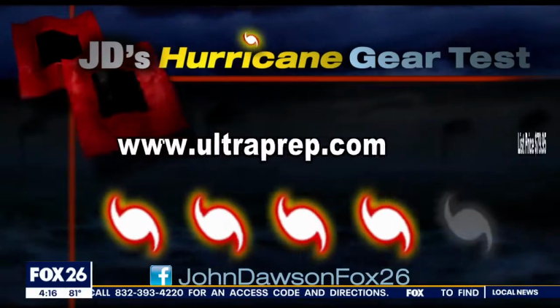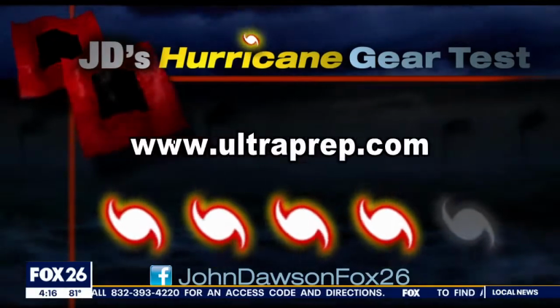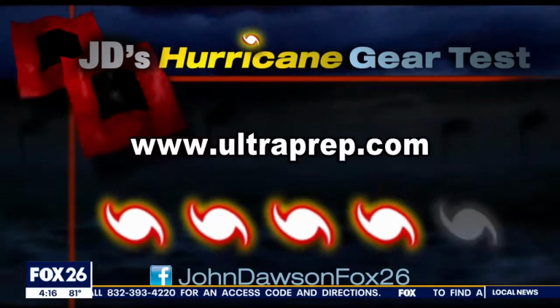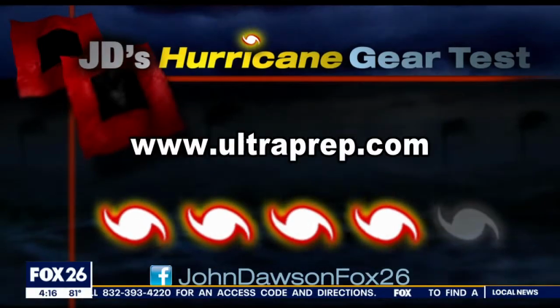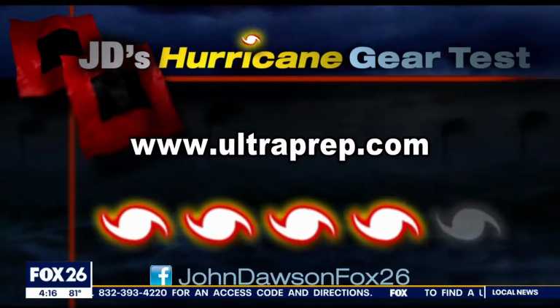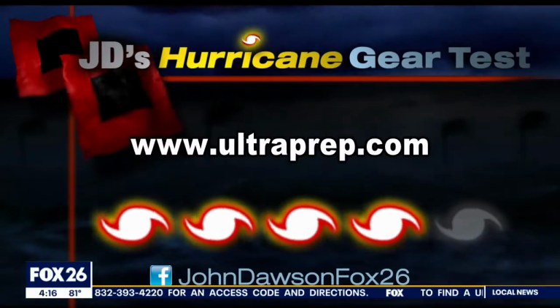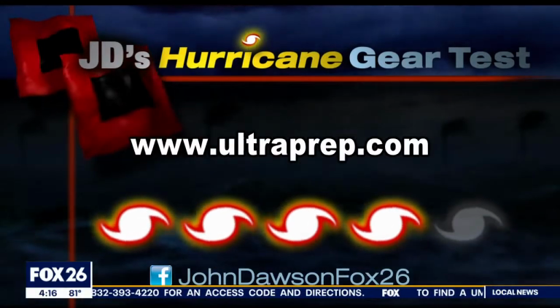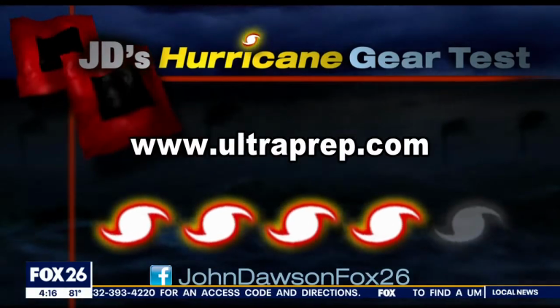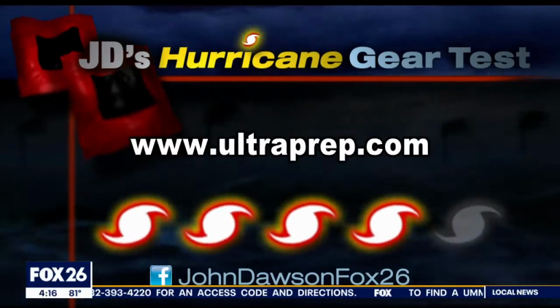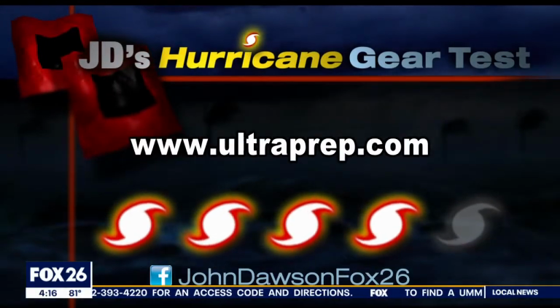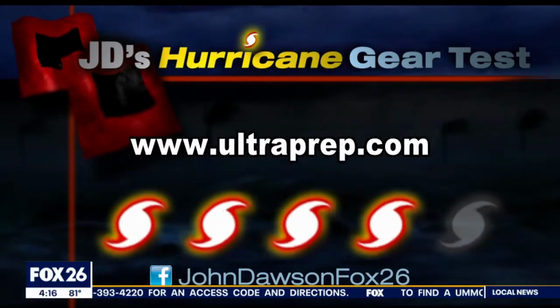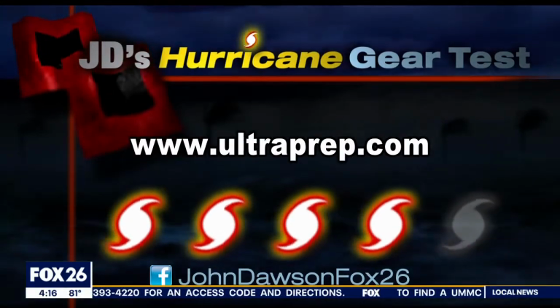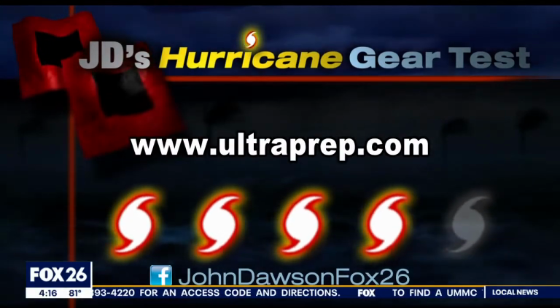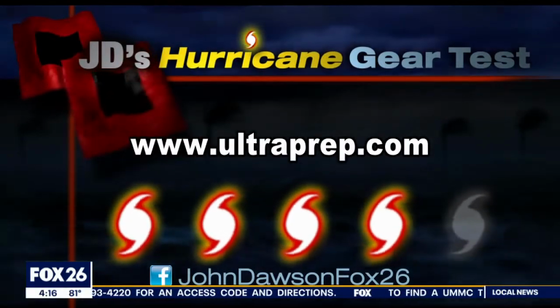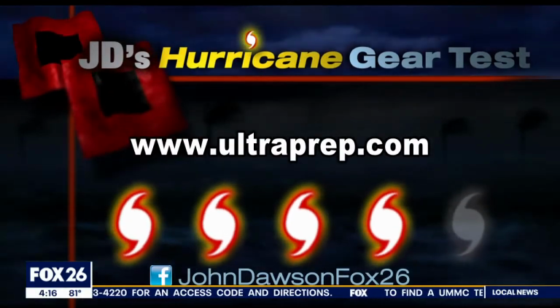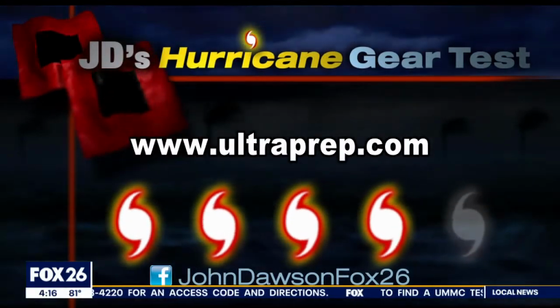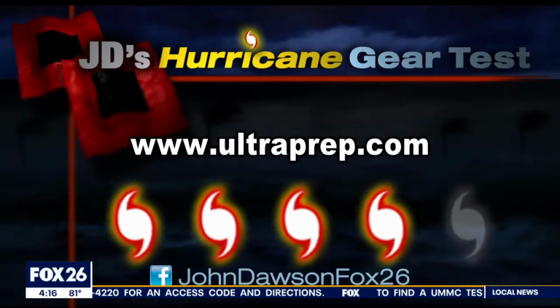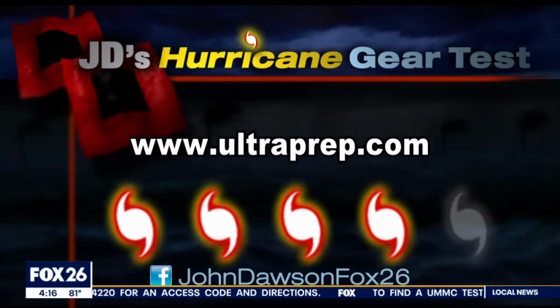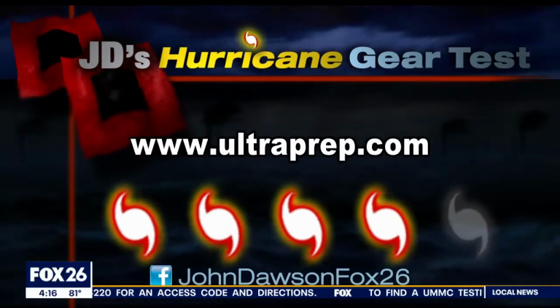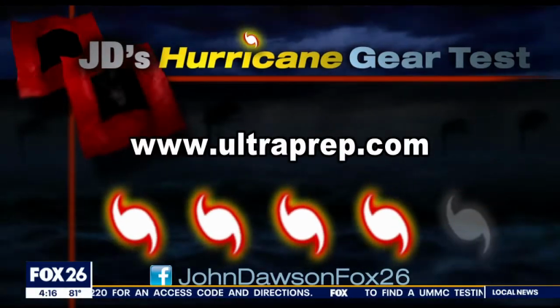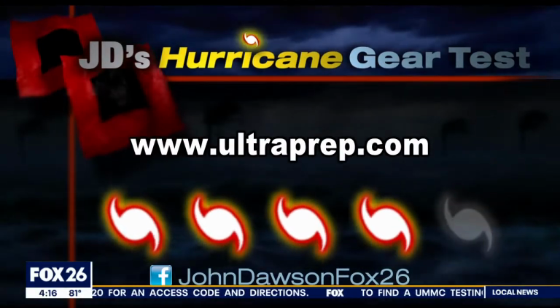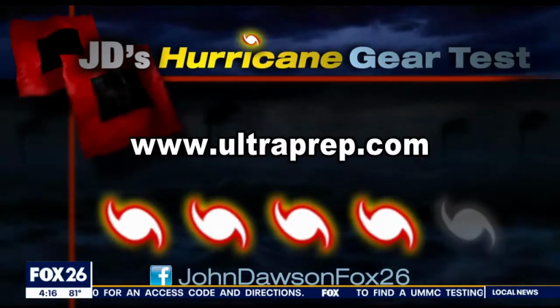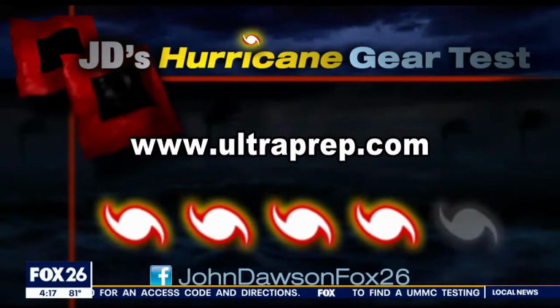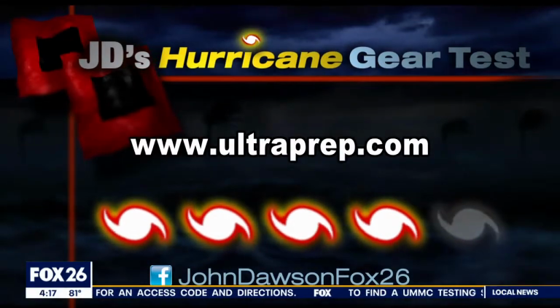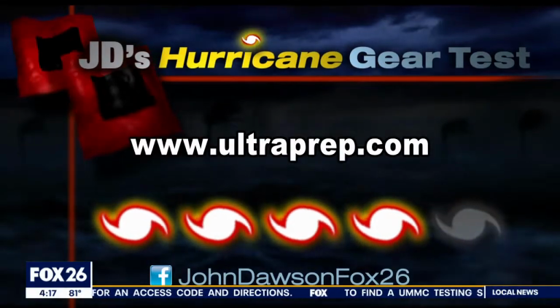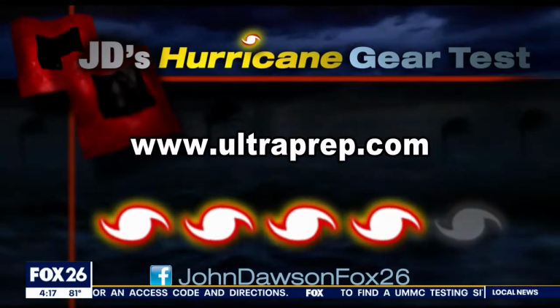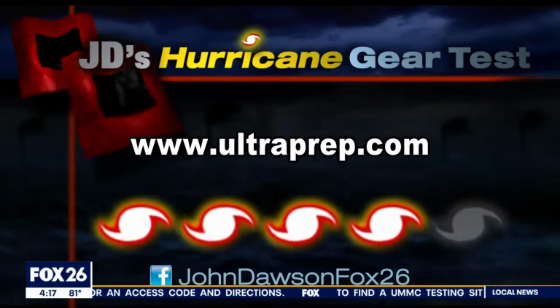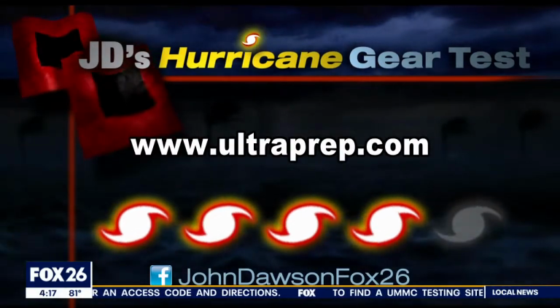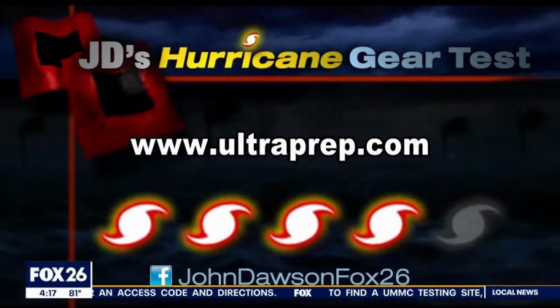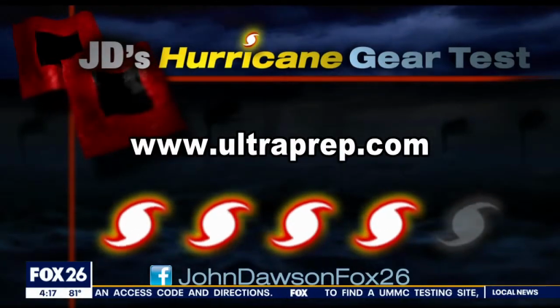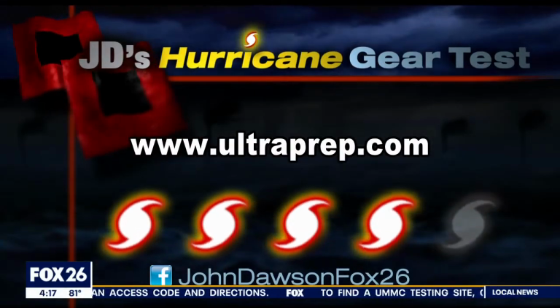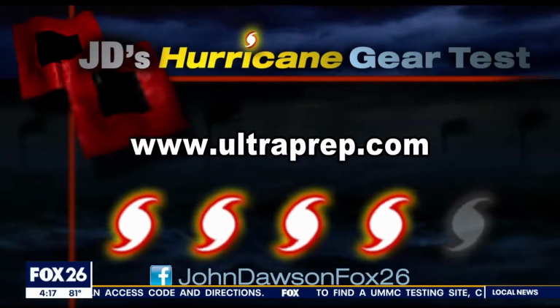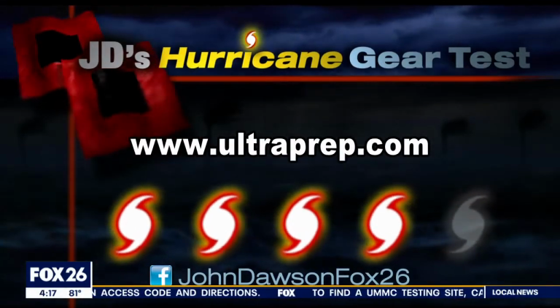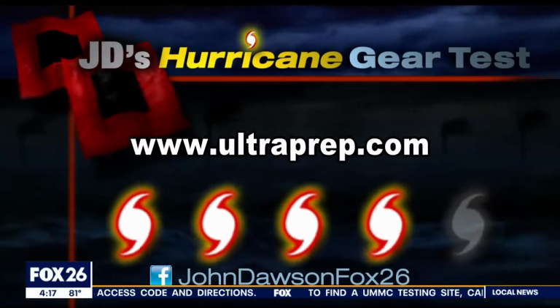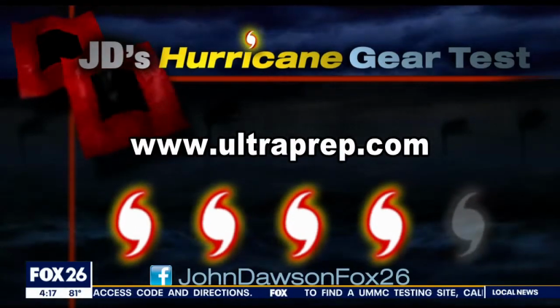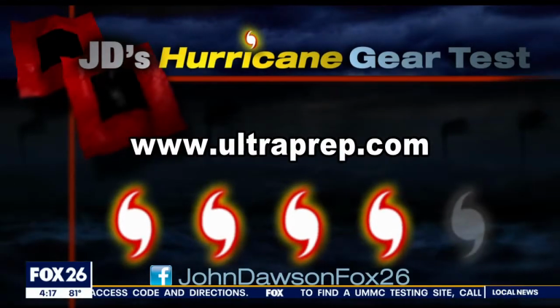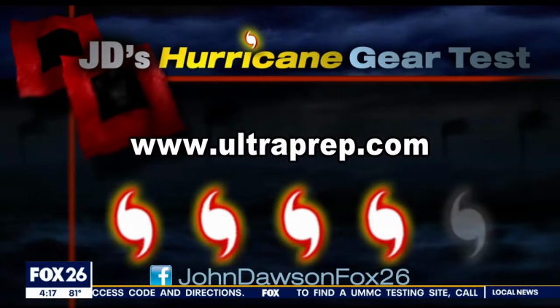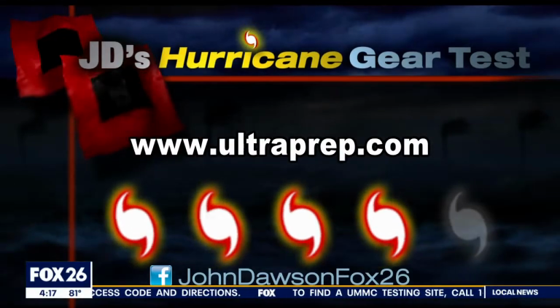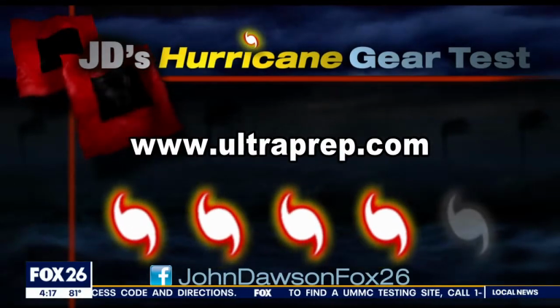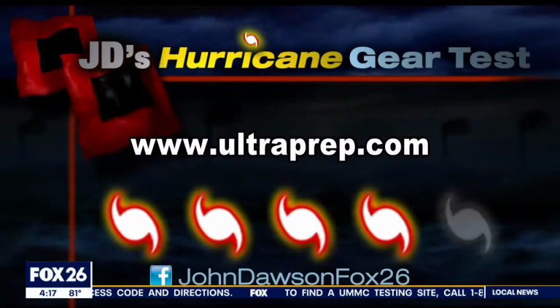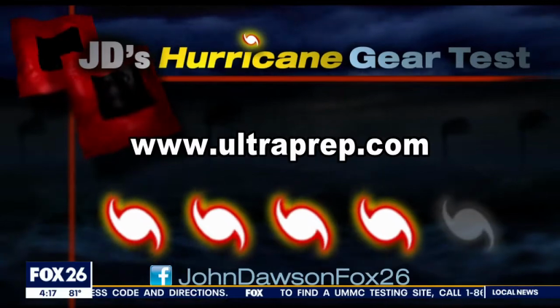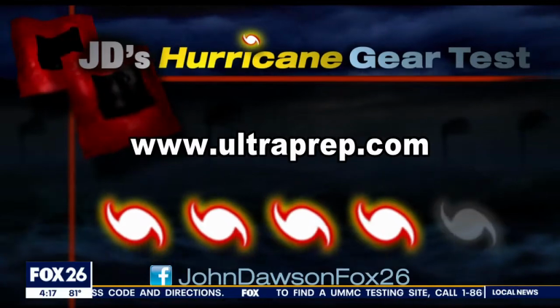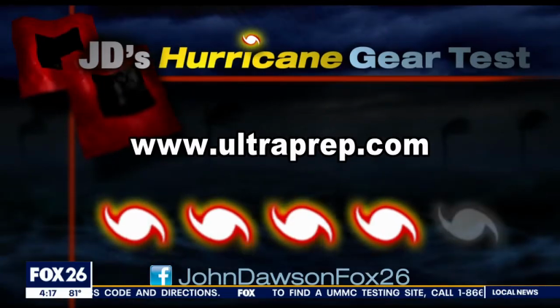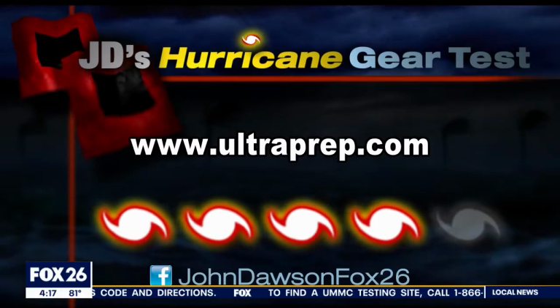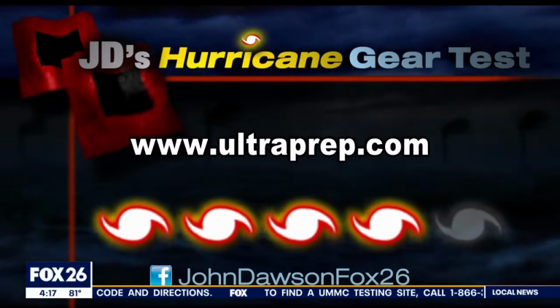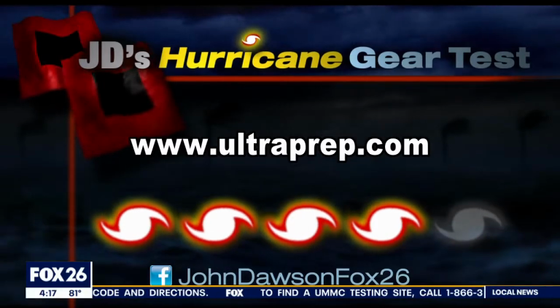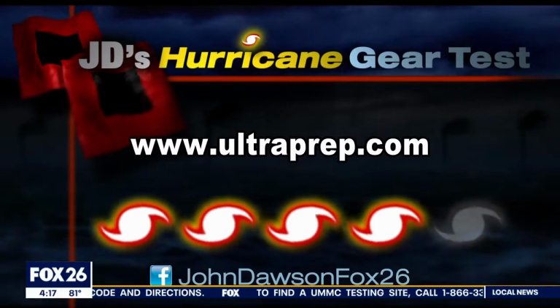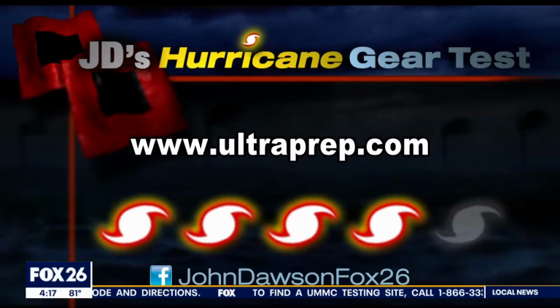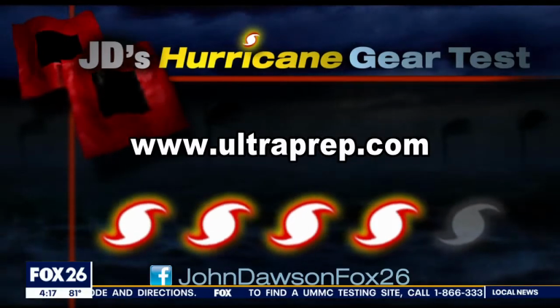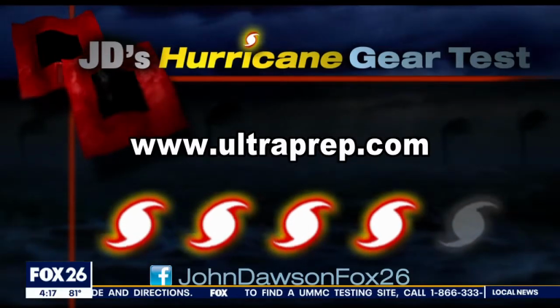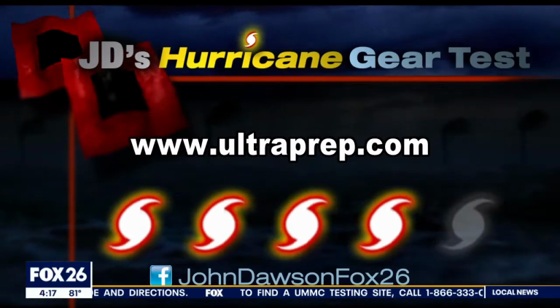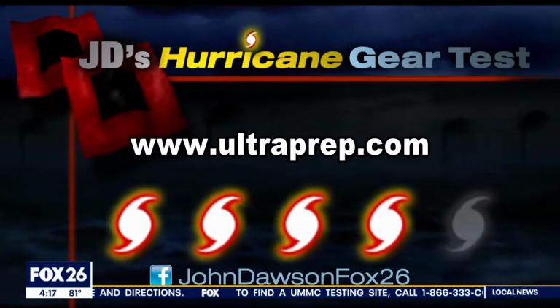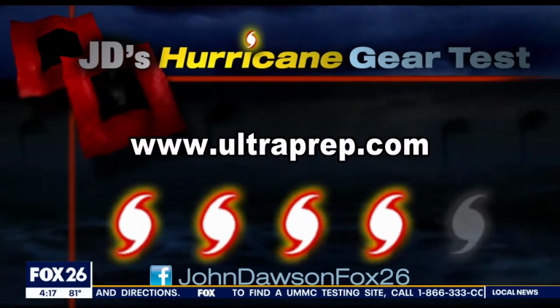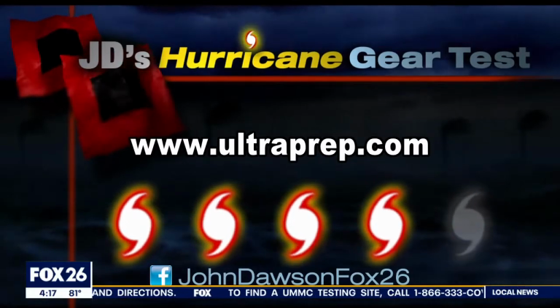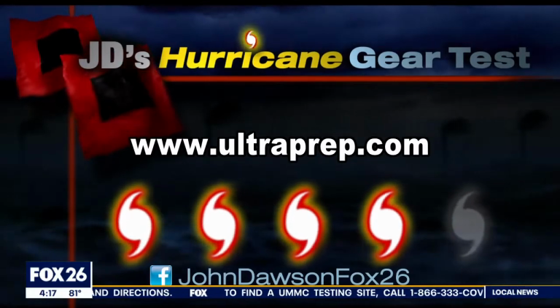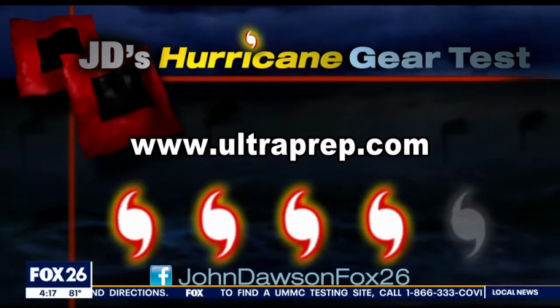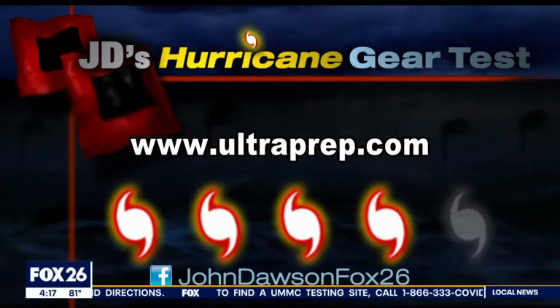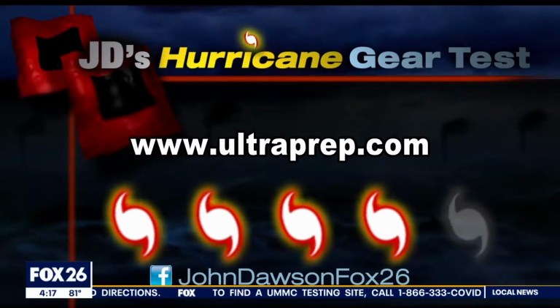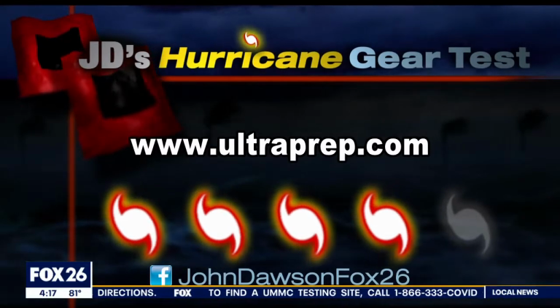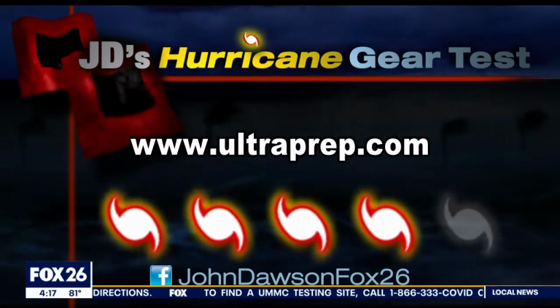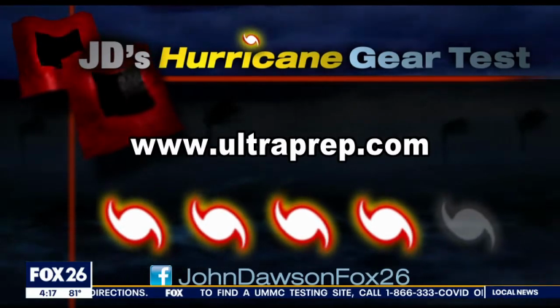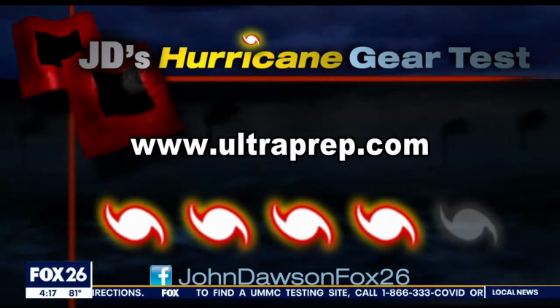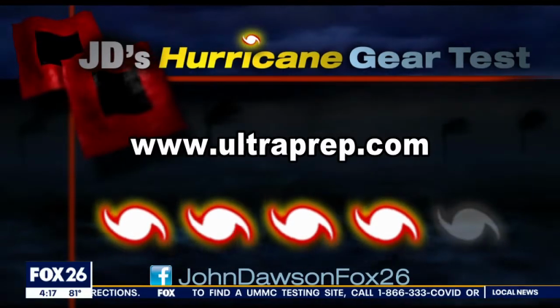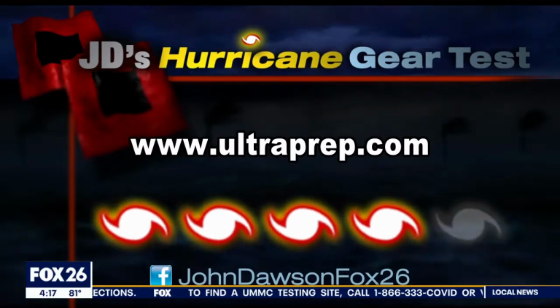Have you tried UV light for water purification? Tell me about your experience on my Facebook page. I'm Matt John Dawson, Fox 26.